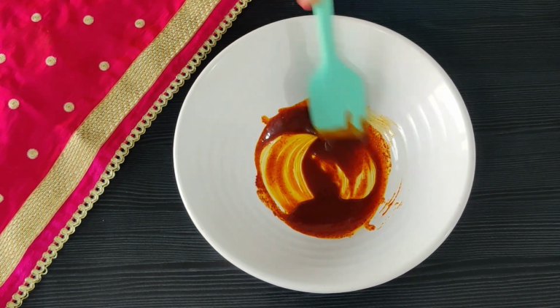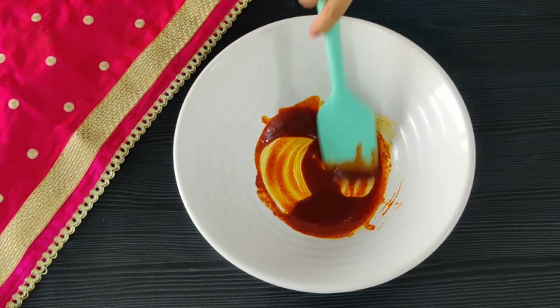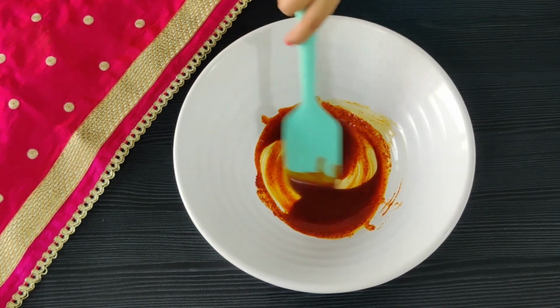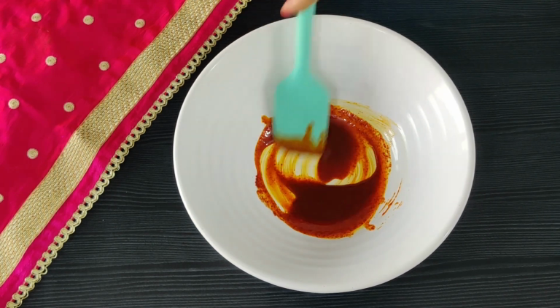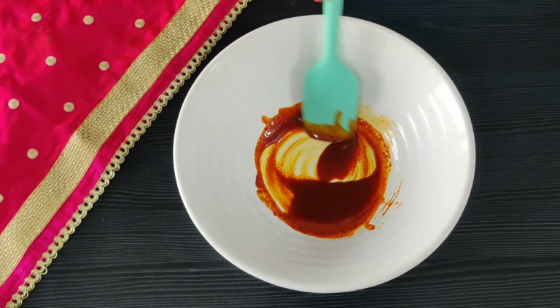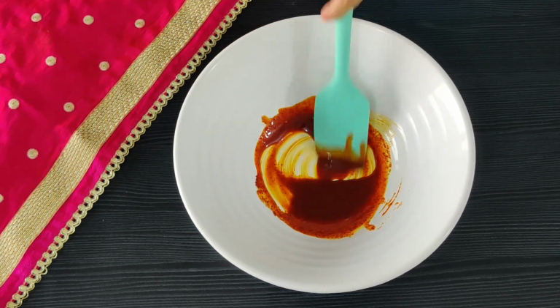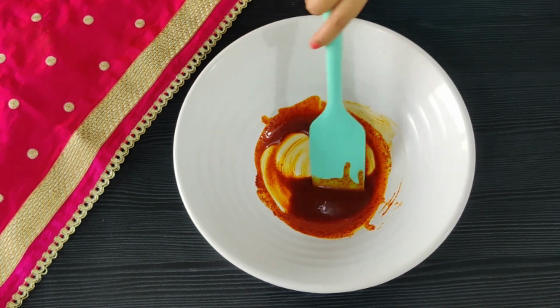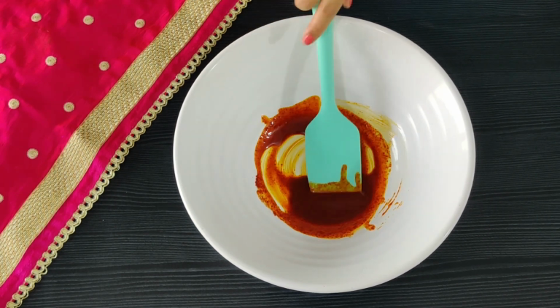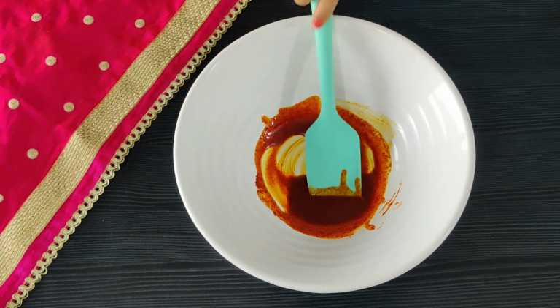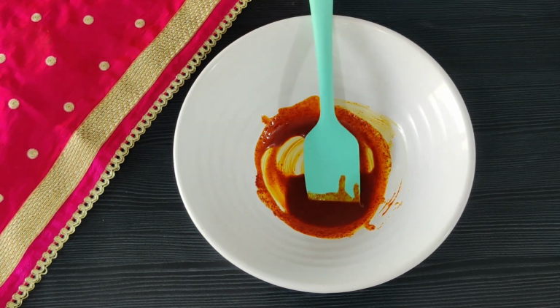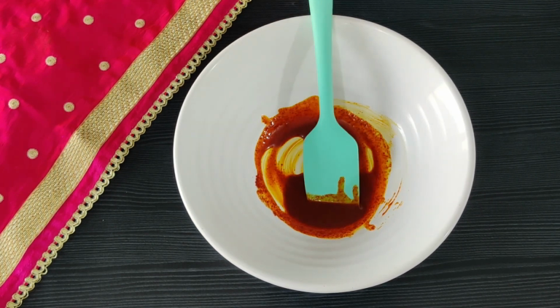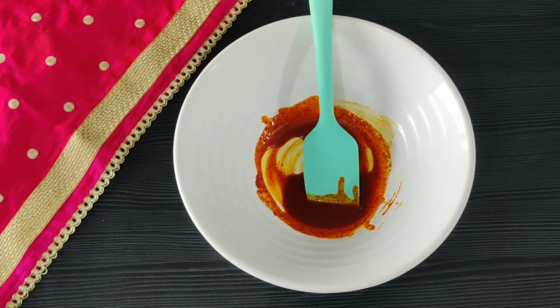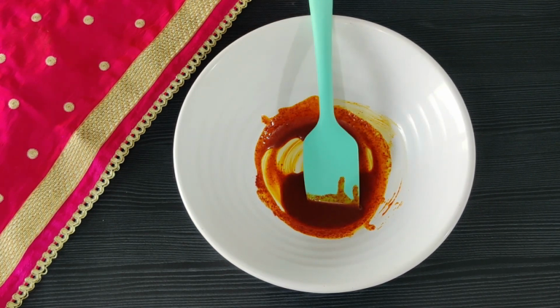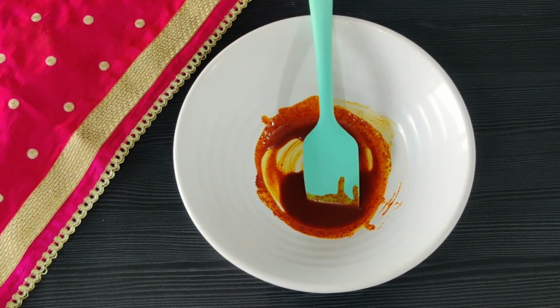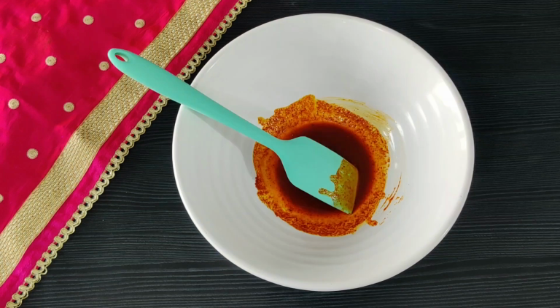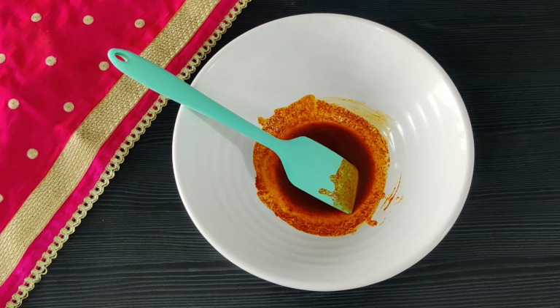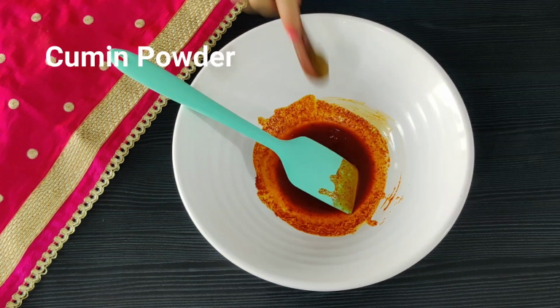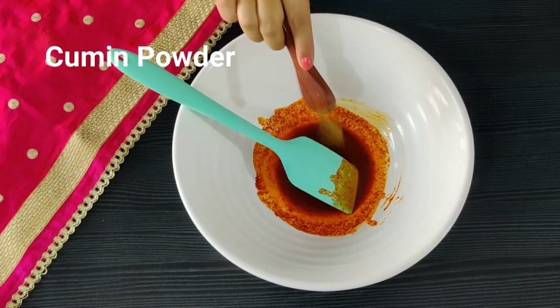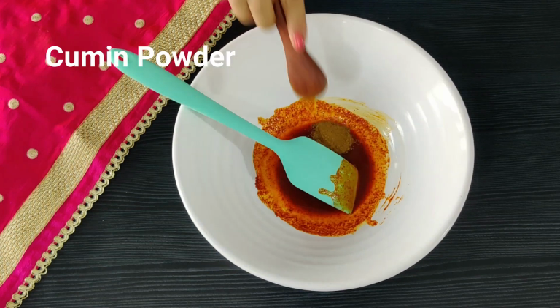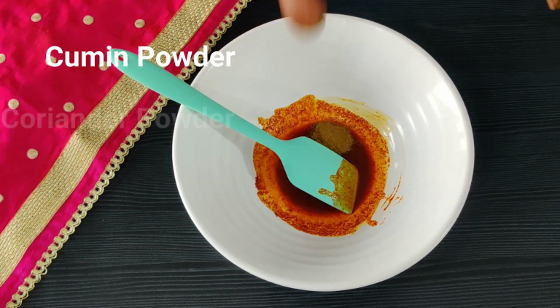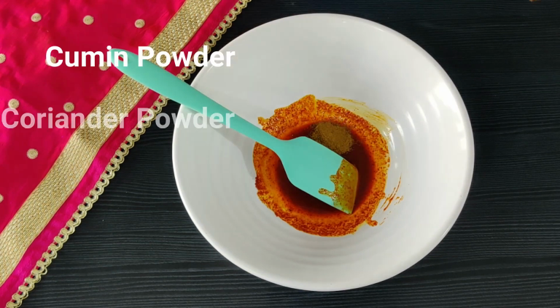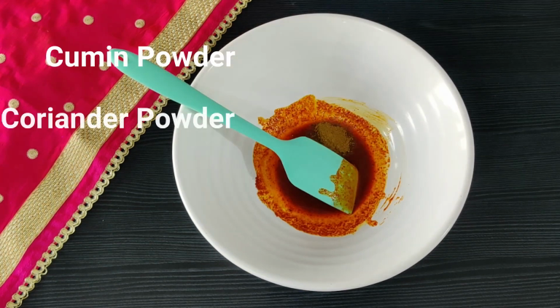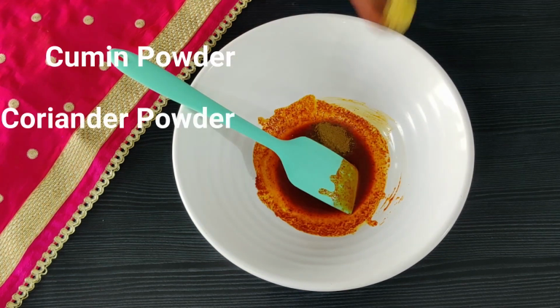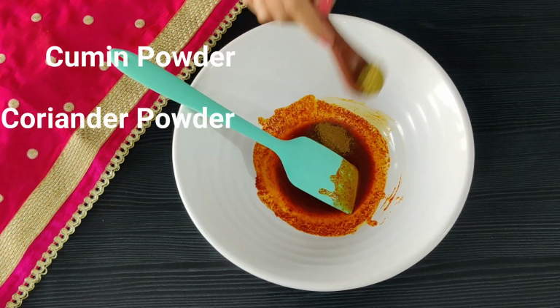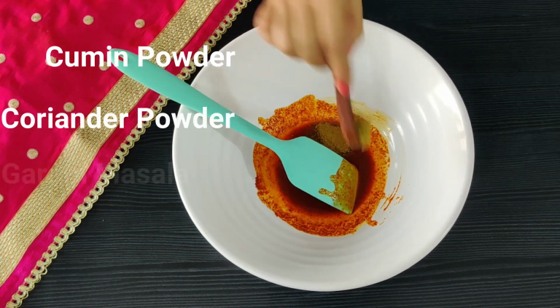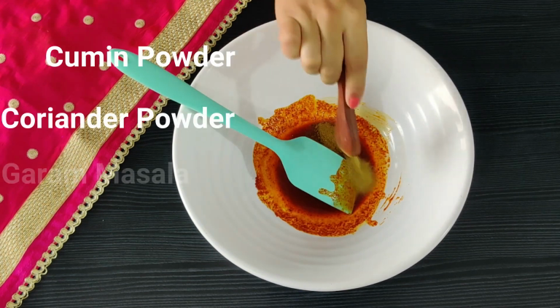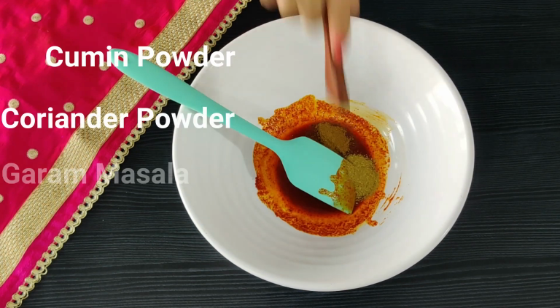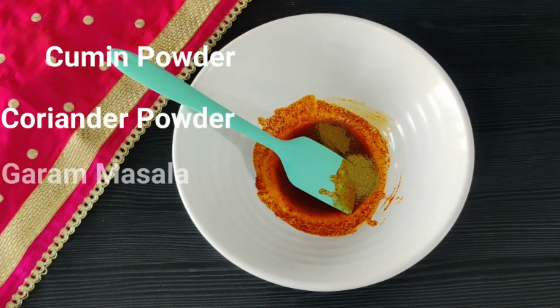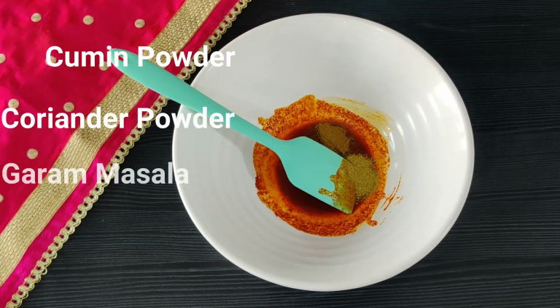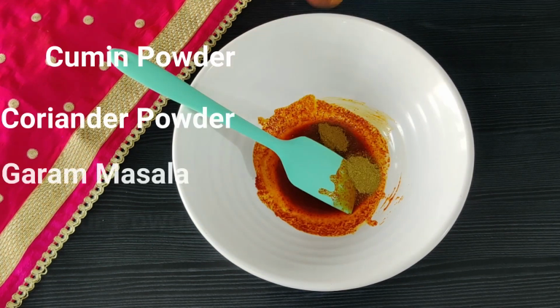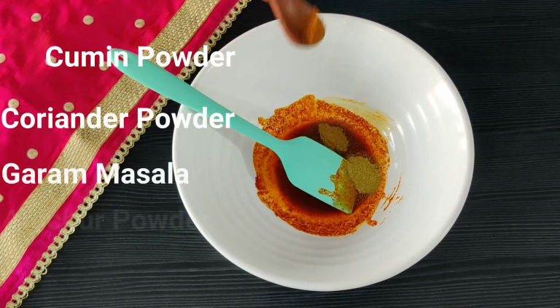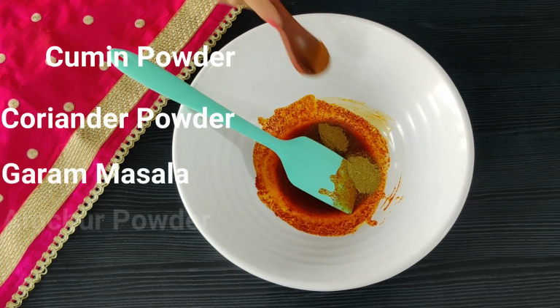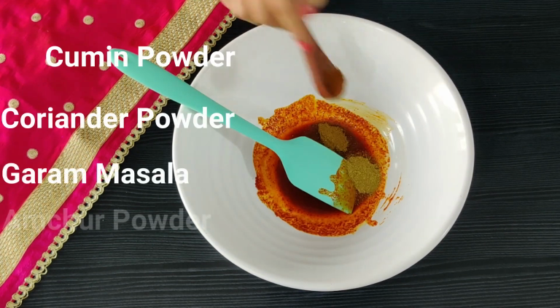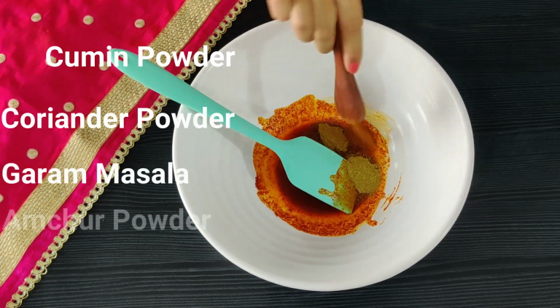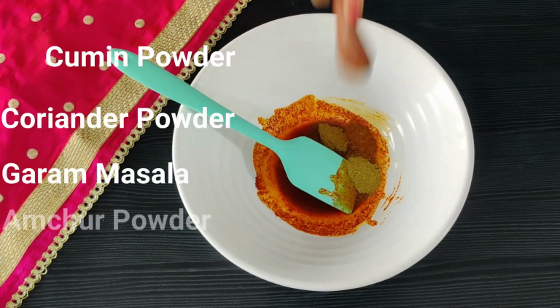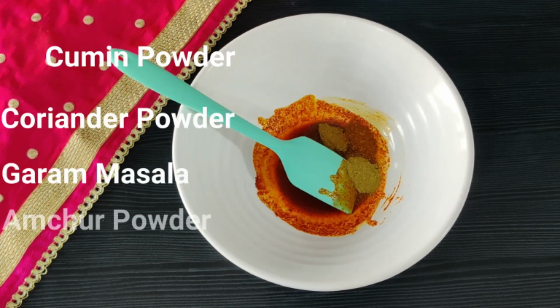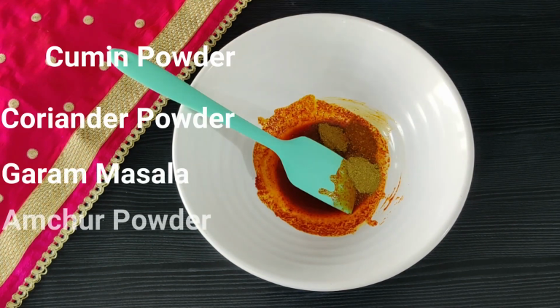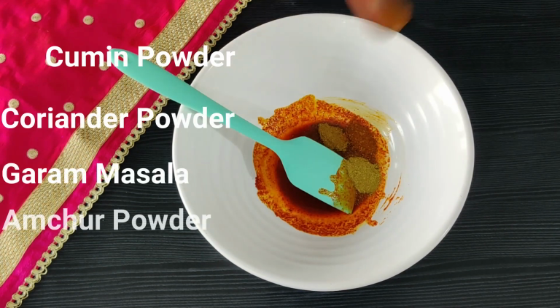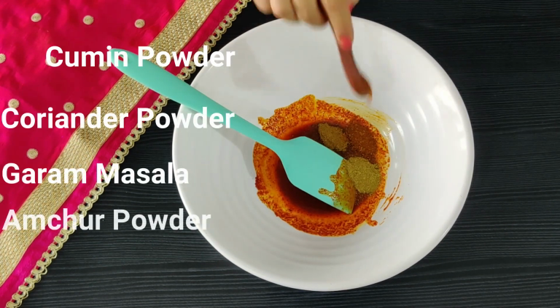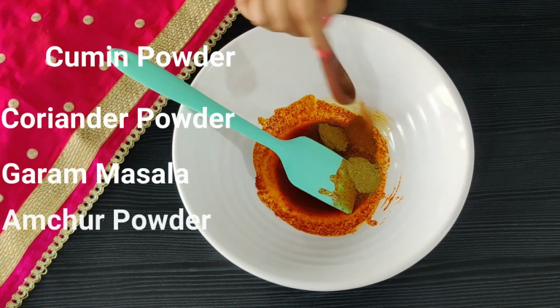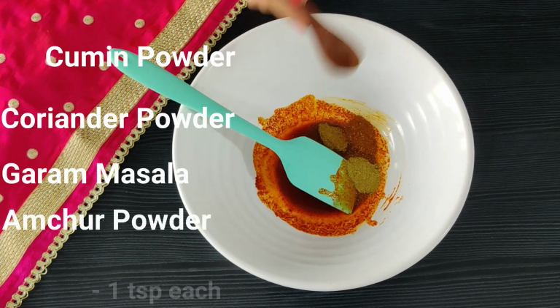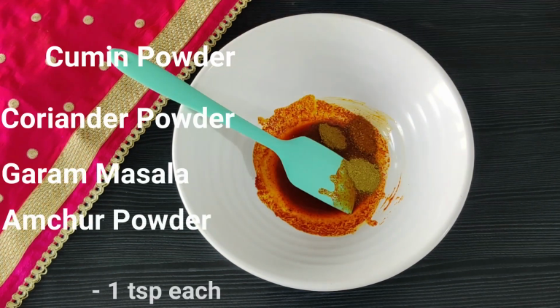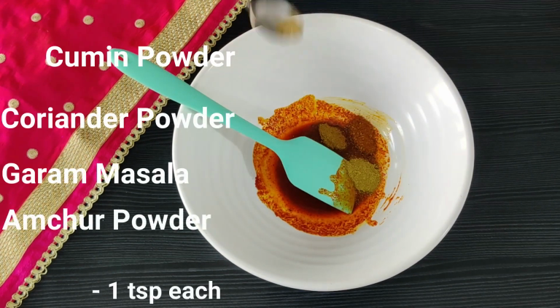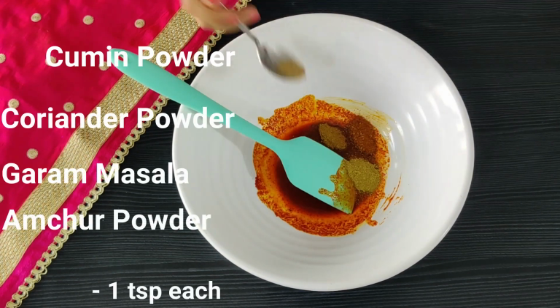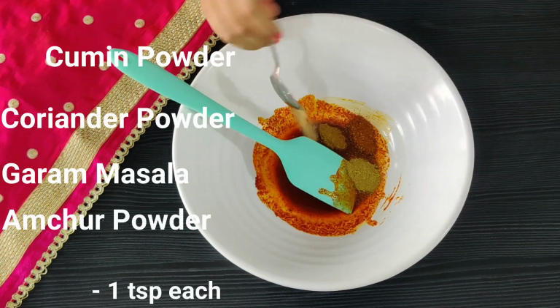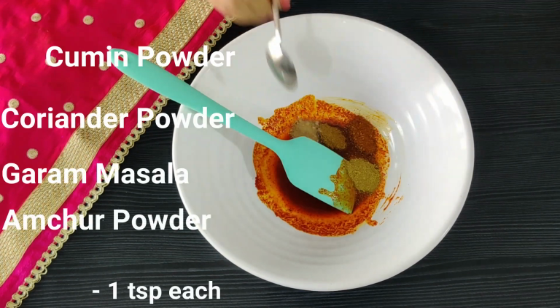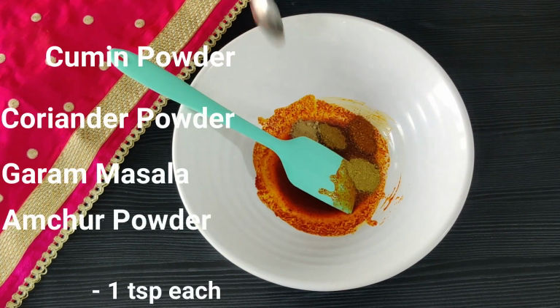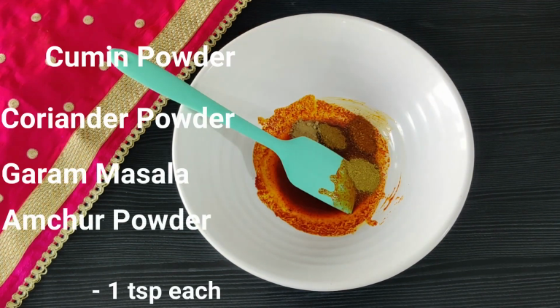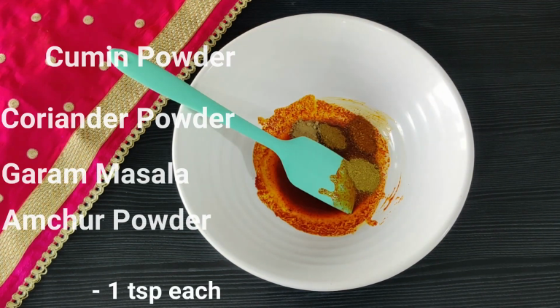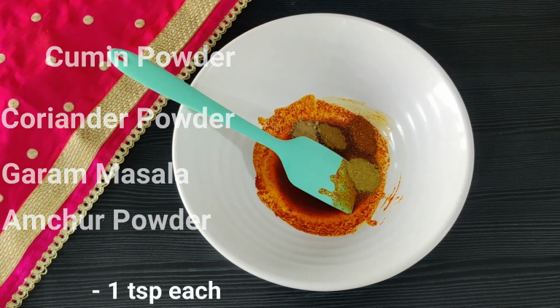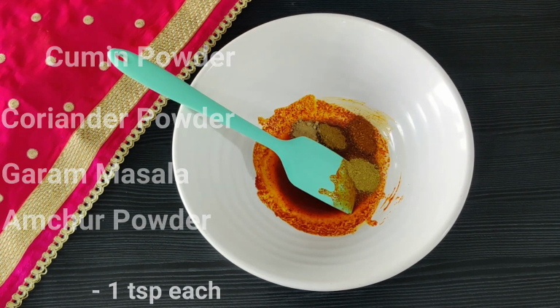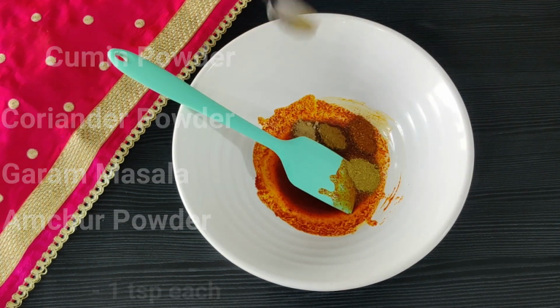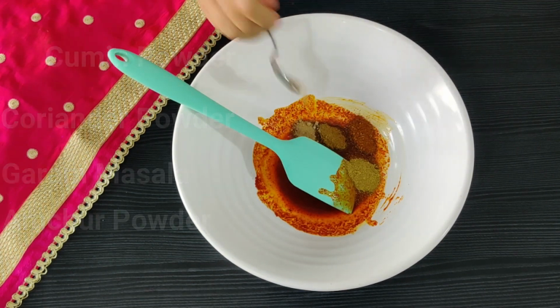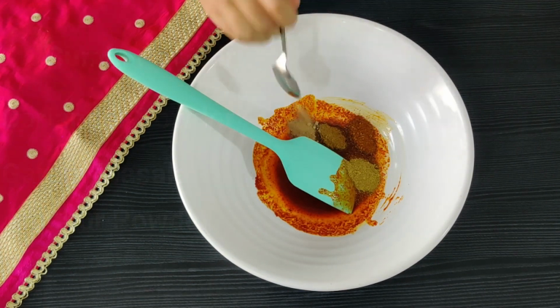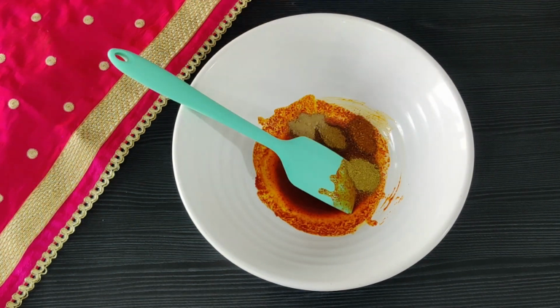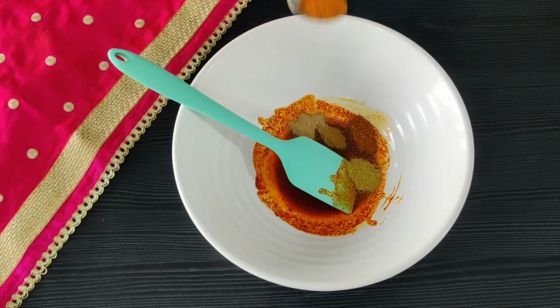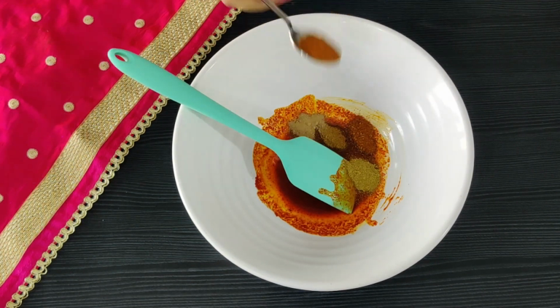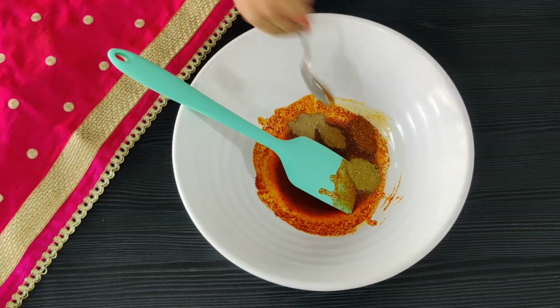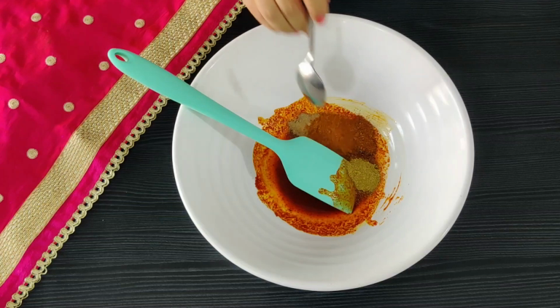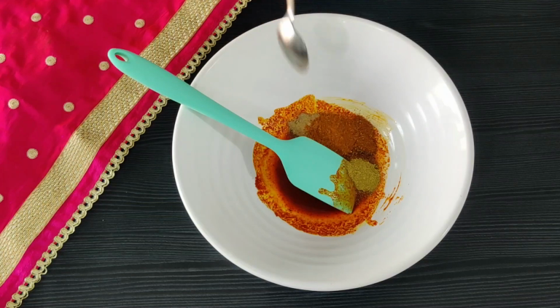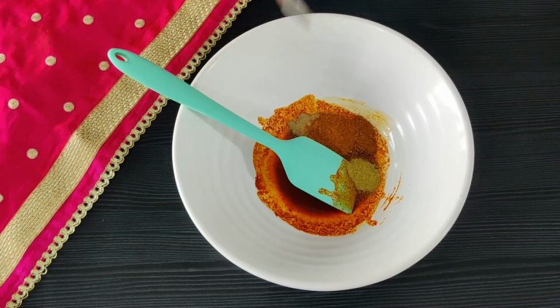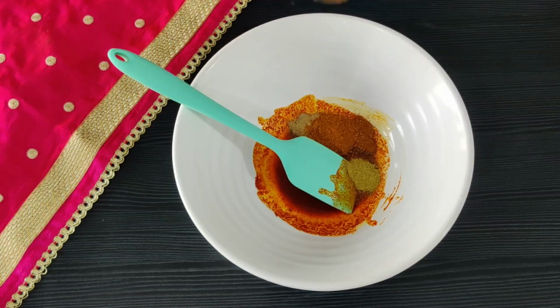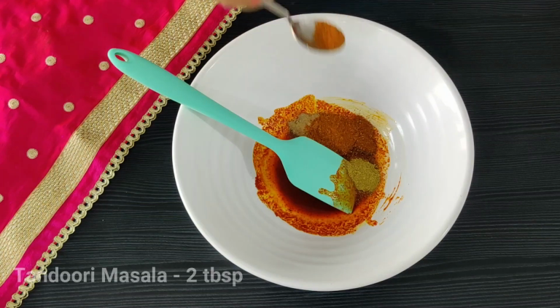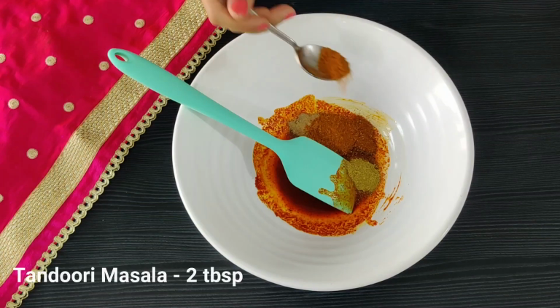Now let's add the rest of our masalas in — cumin, coriander, garam masala, amchur powder, and tandoori masala.